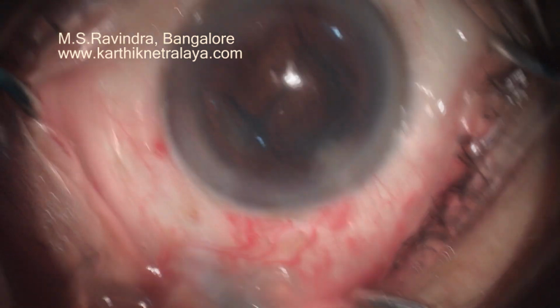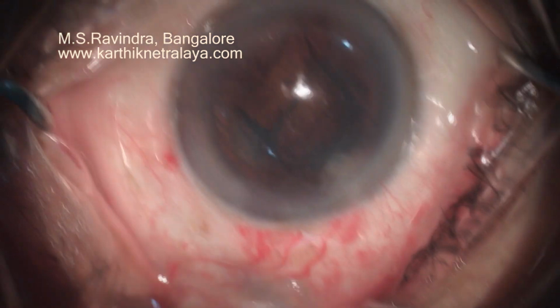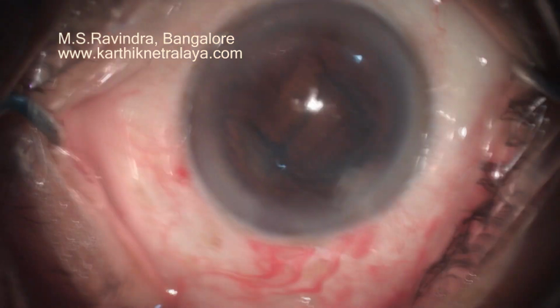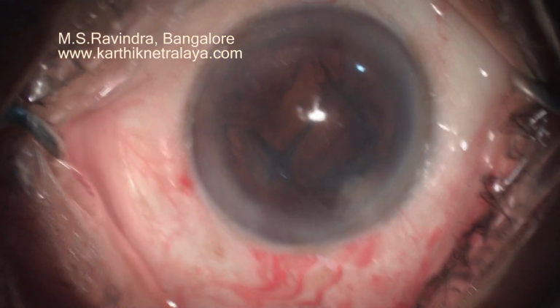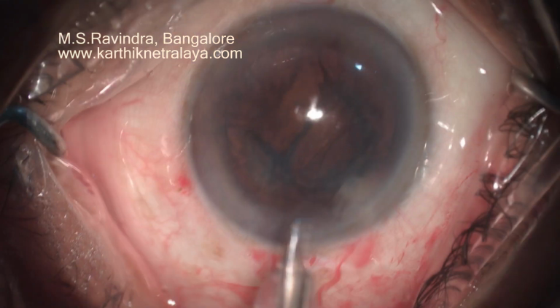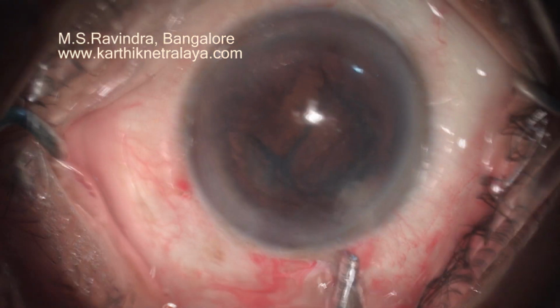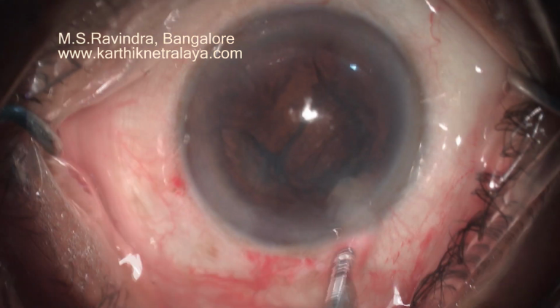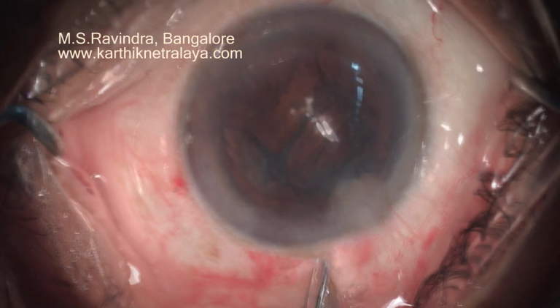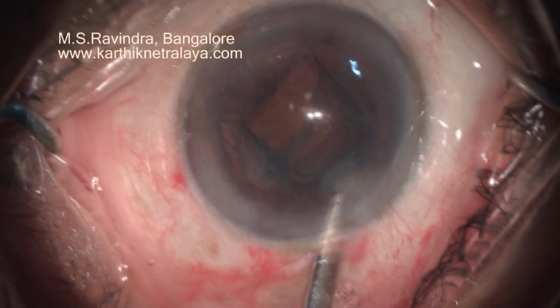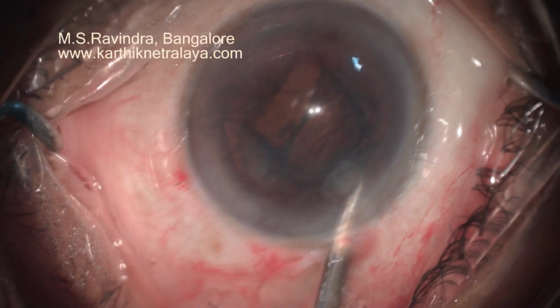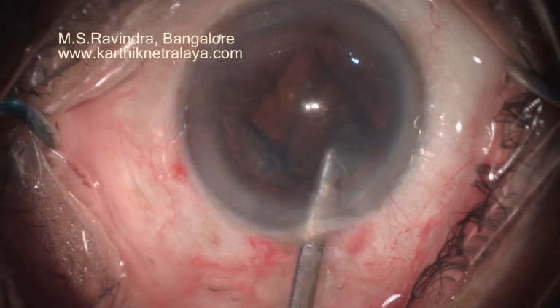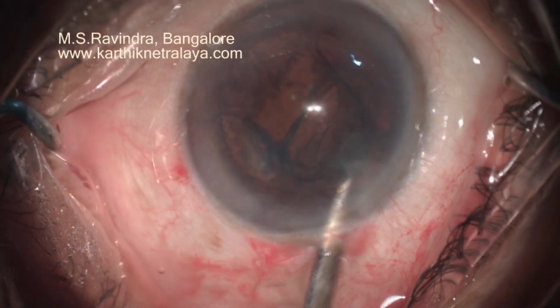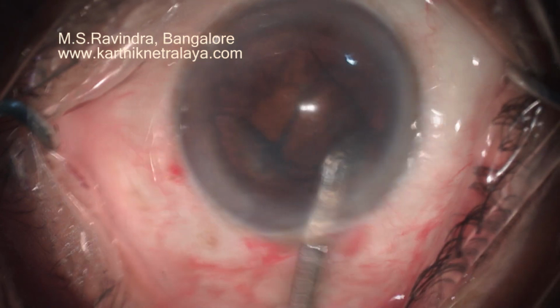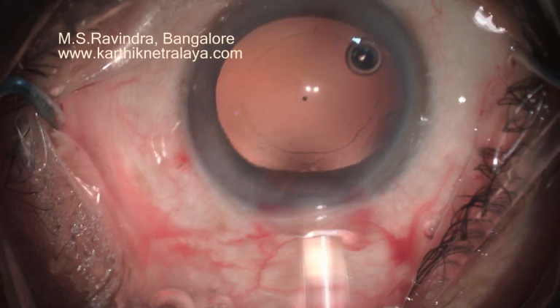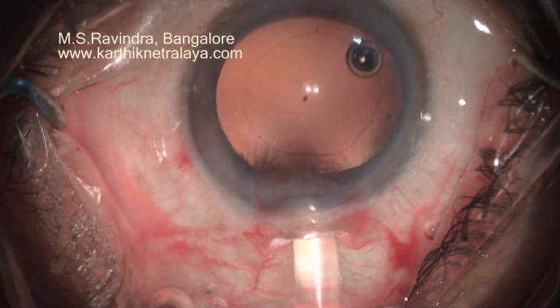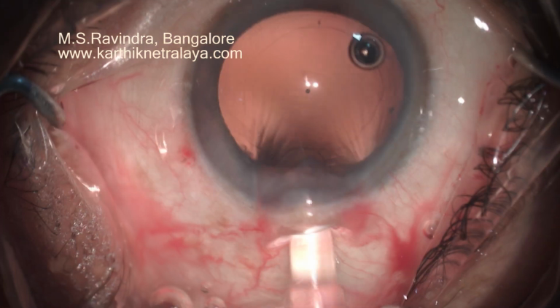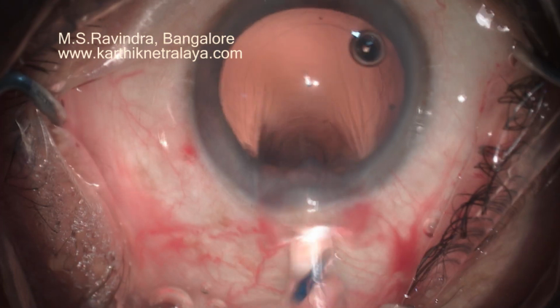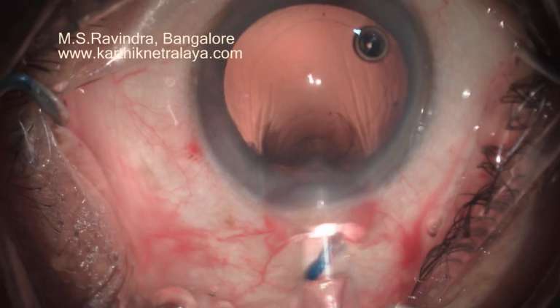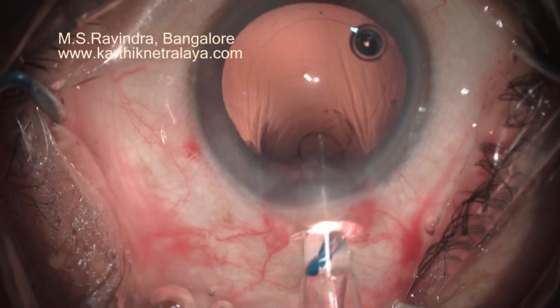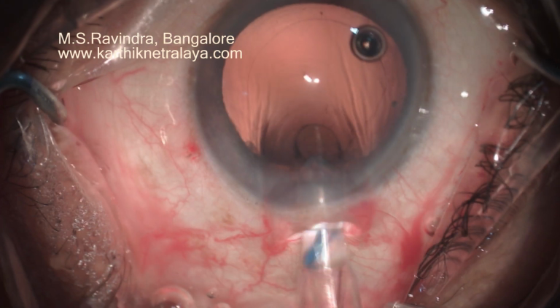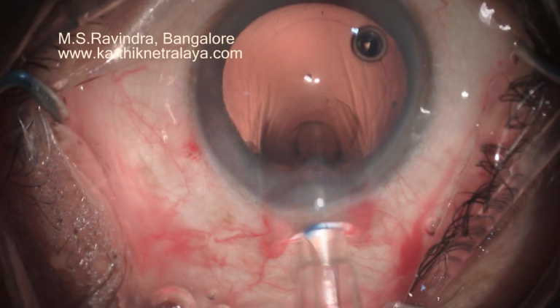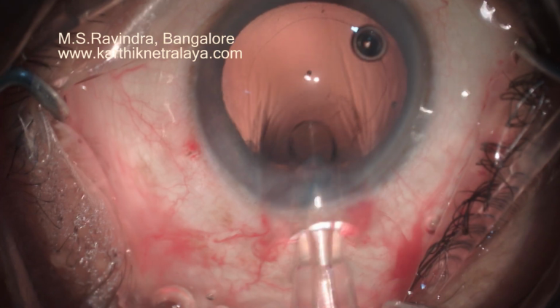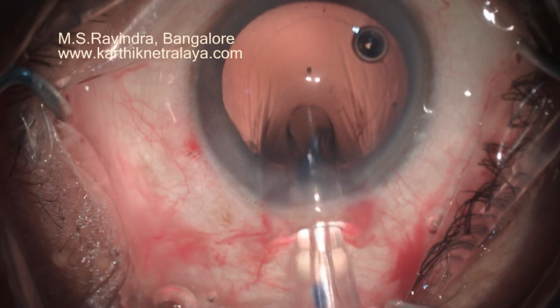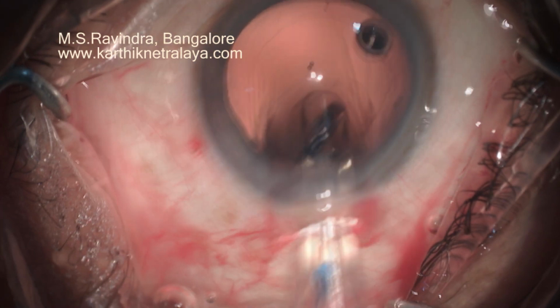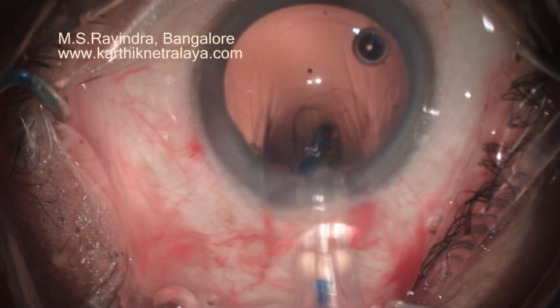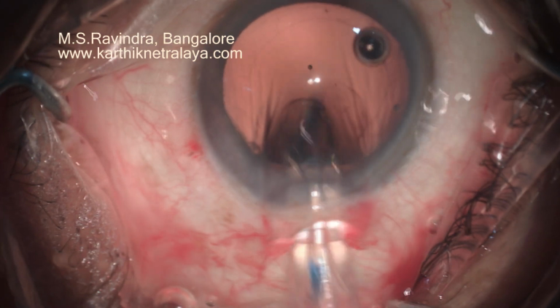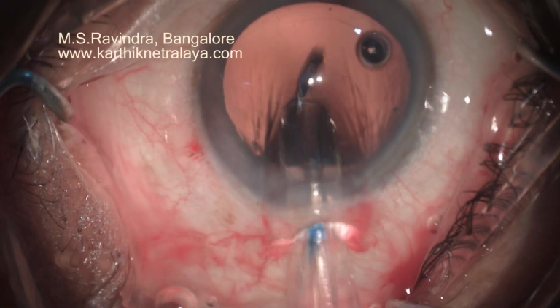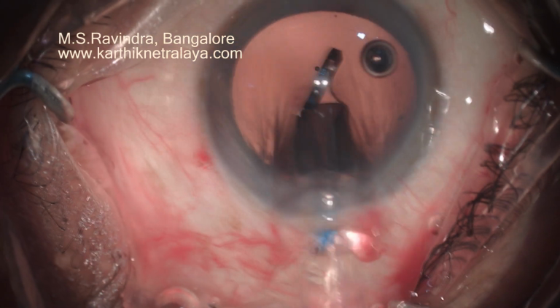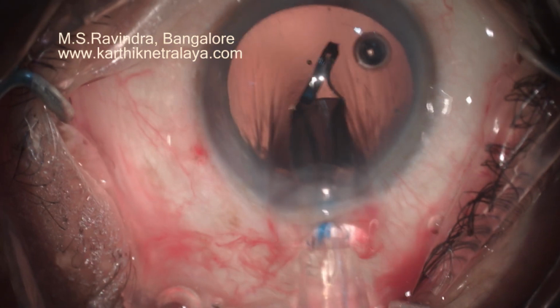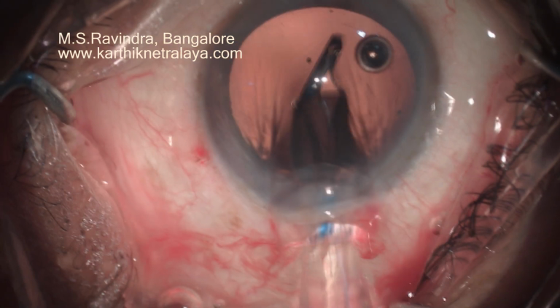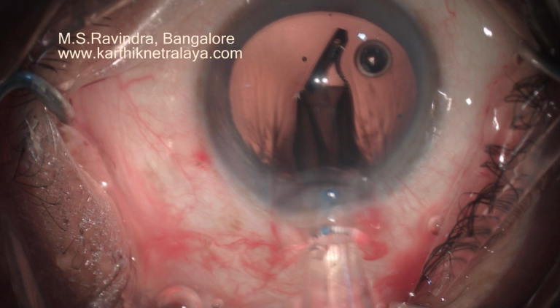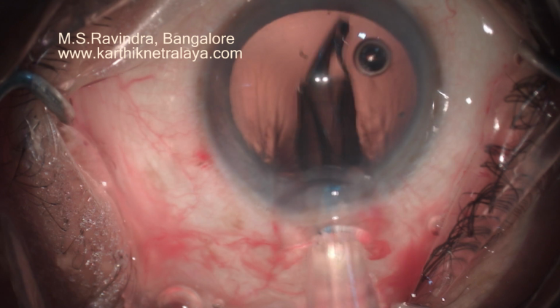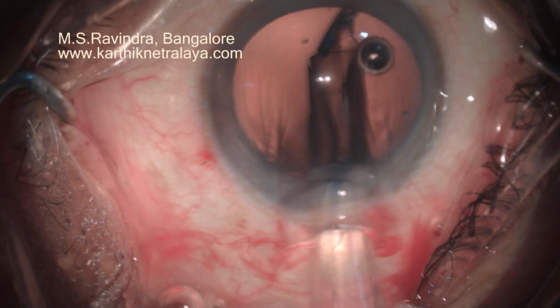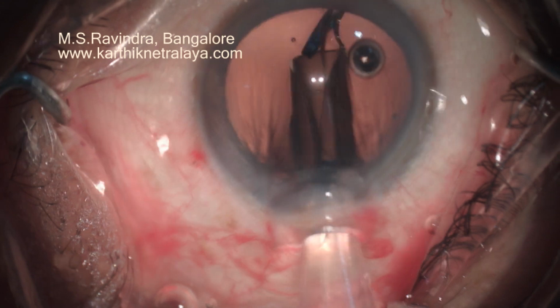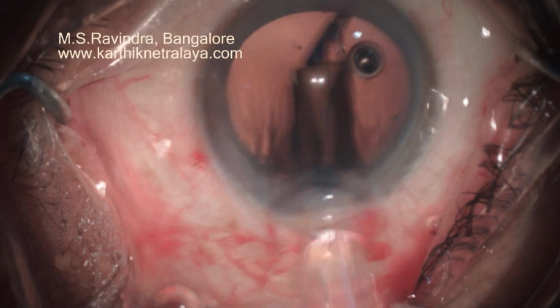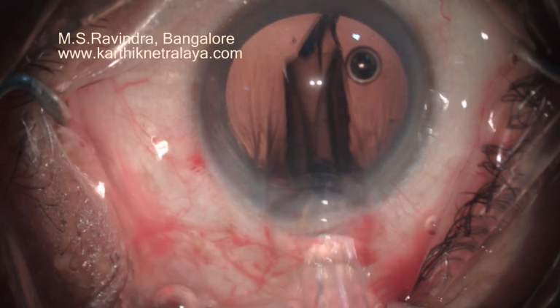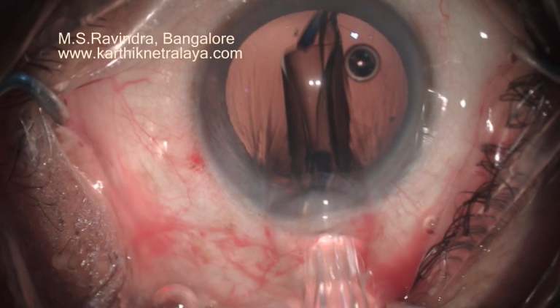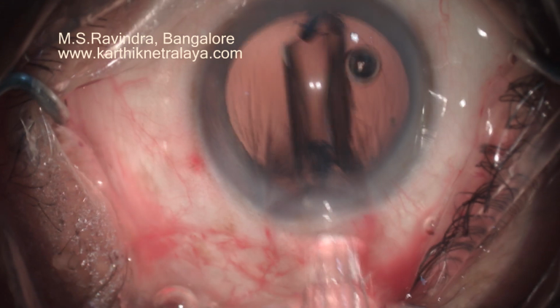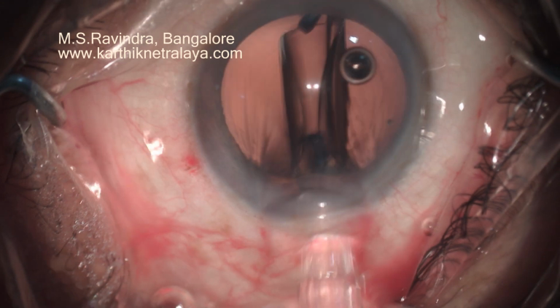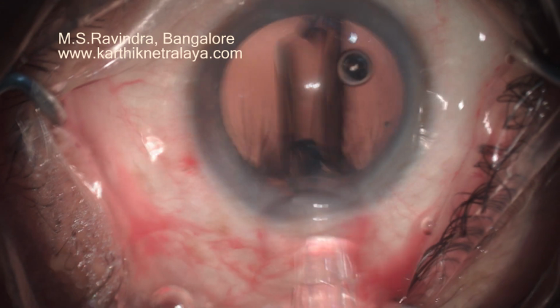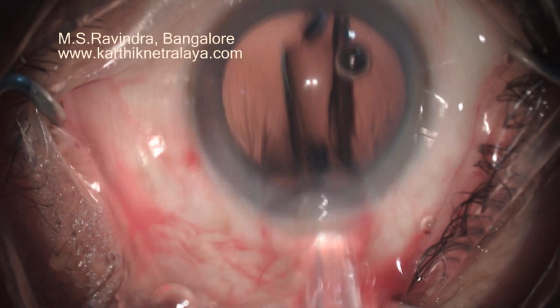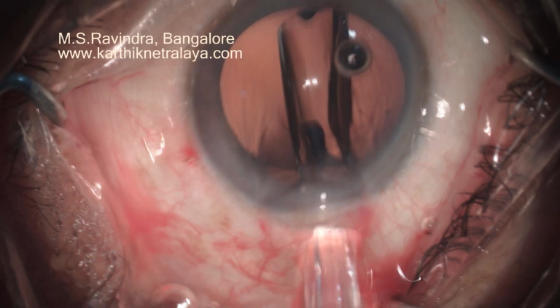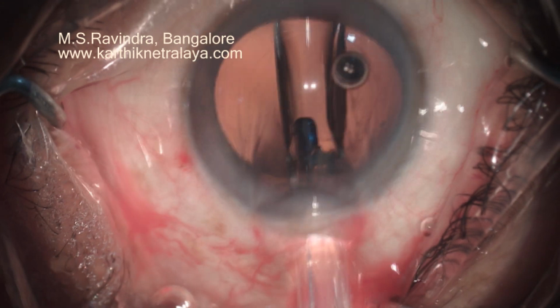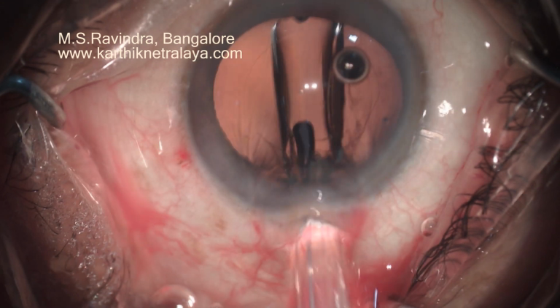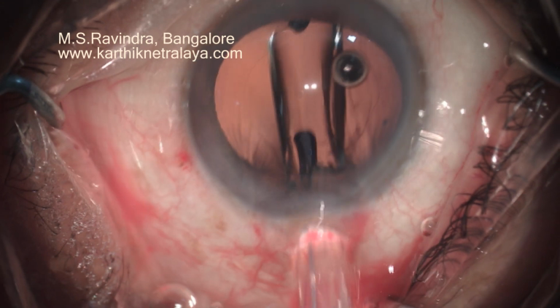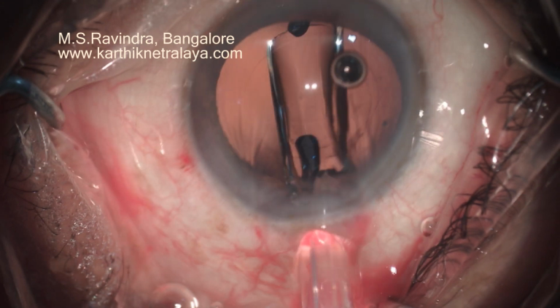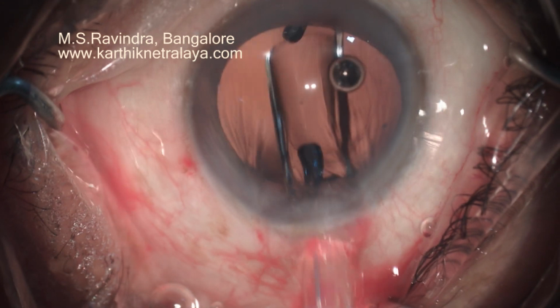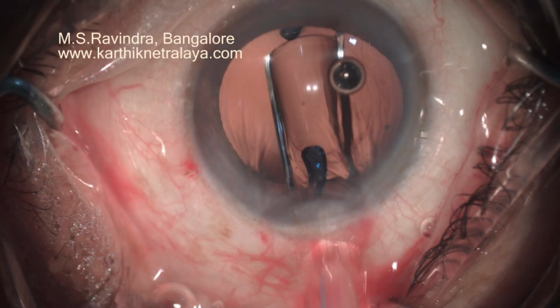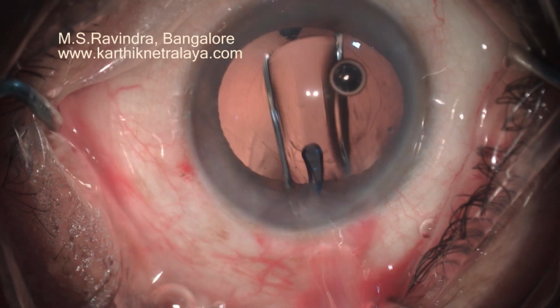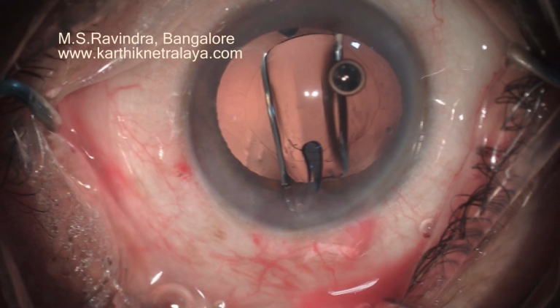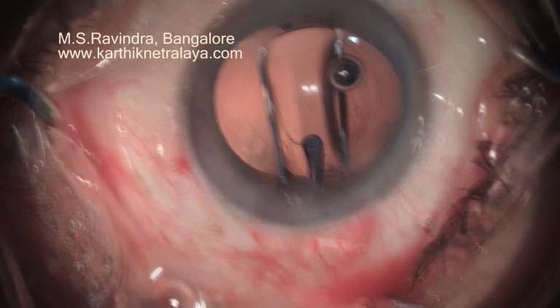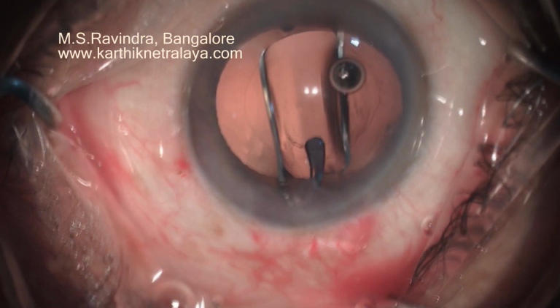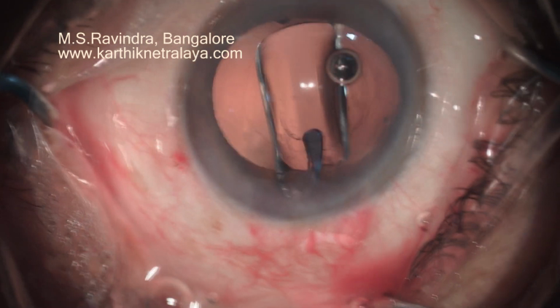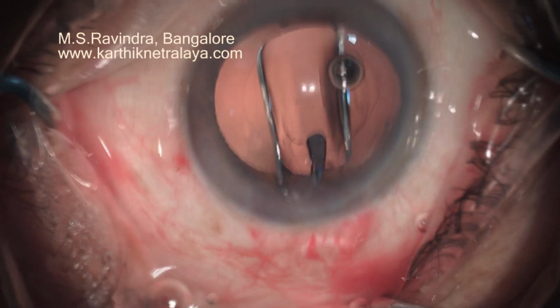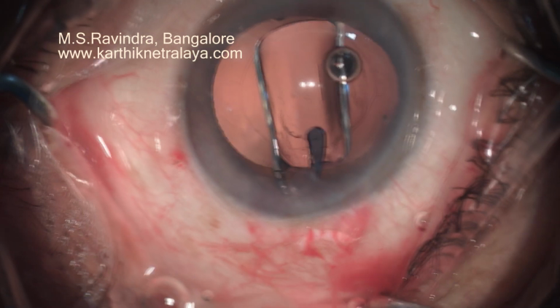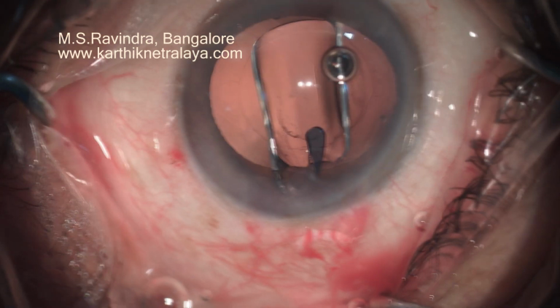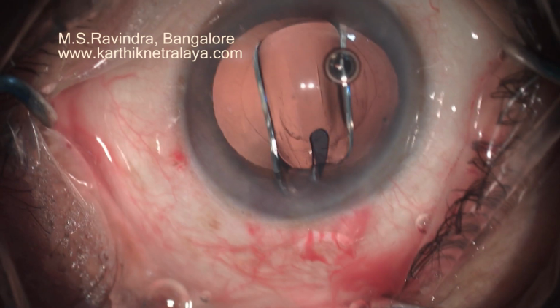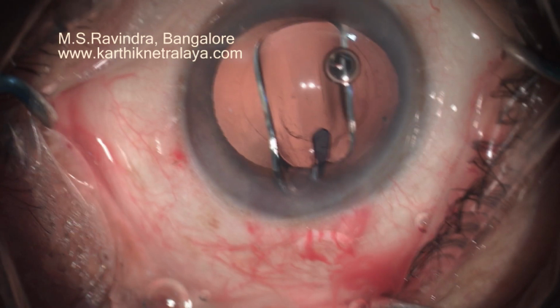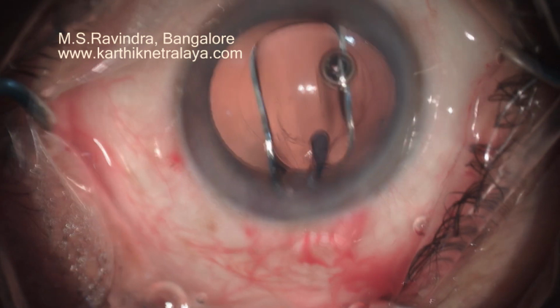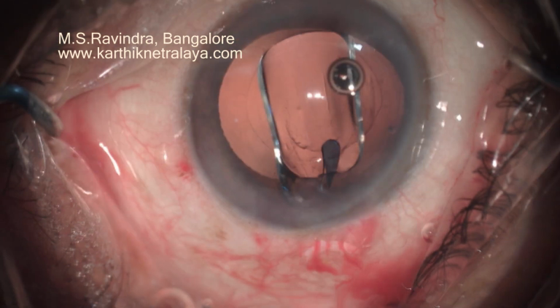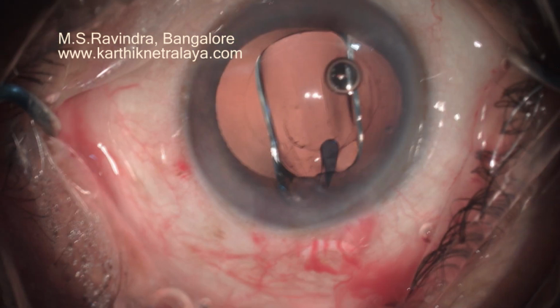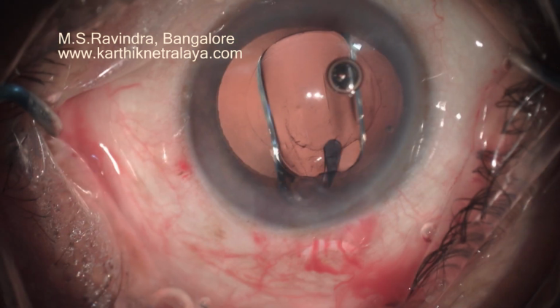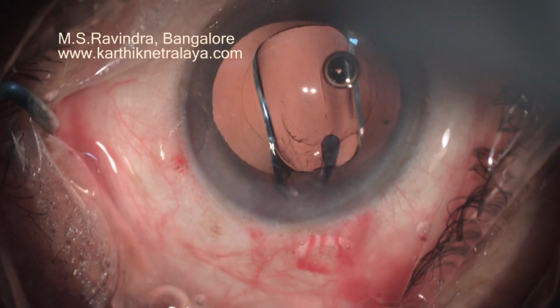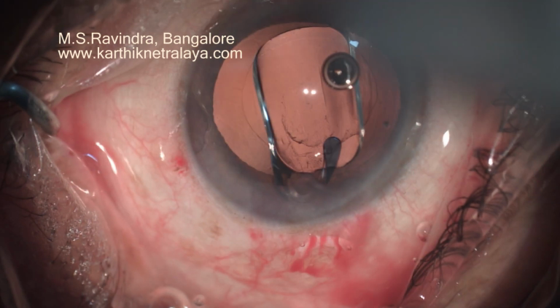Cortex-epinucleus is removed, the IOL is implanted, topical anesthesia applied — and that is the end of surgery.